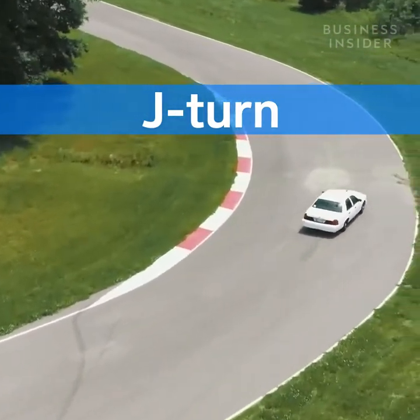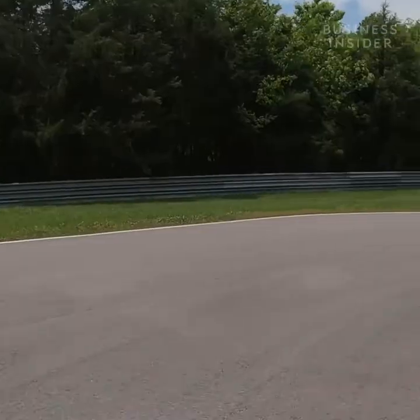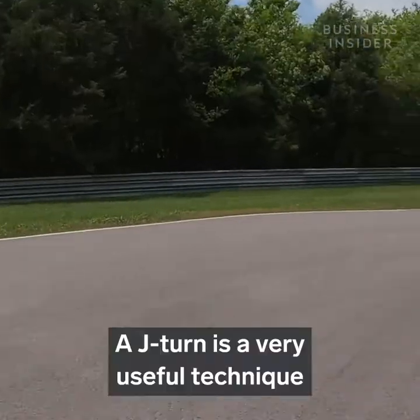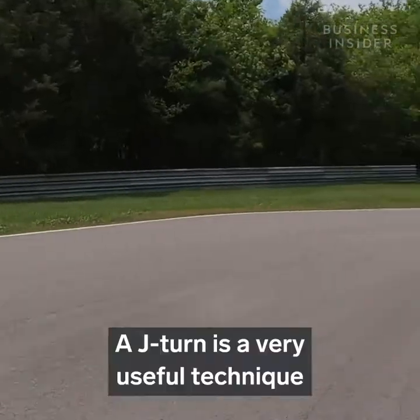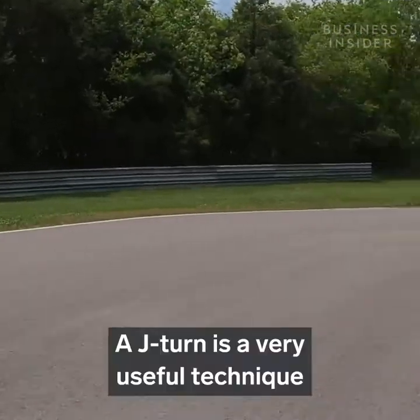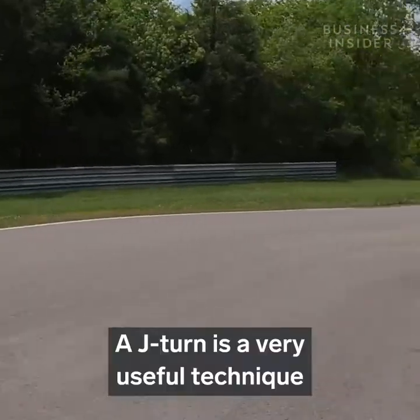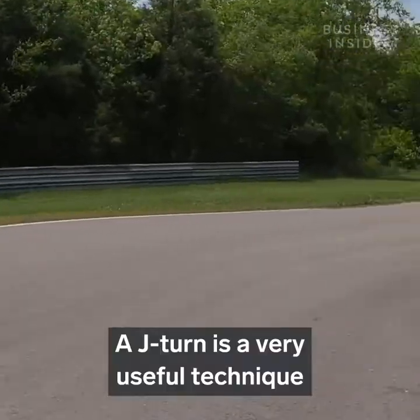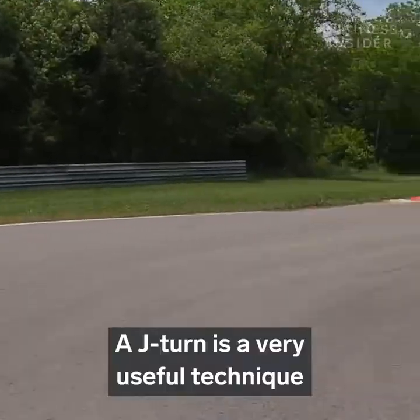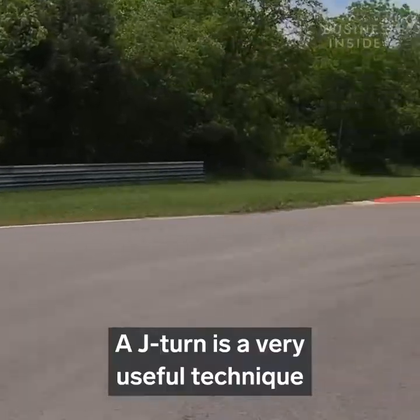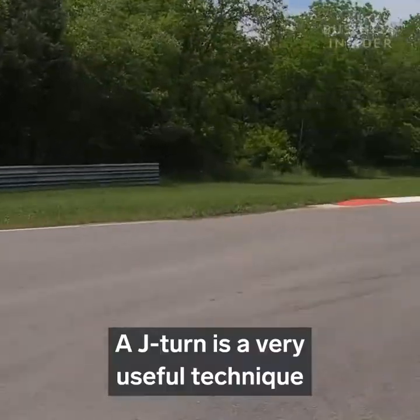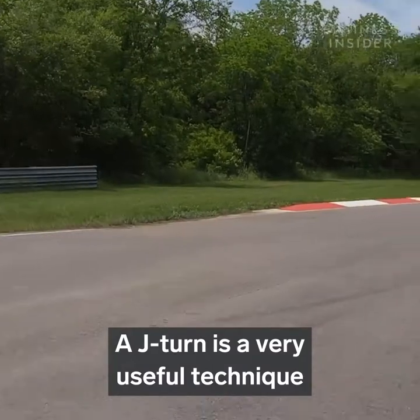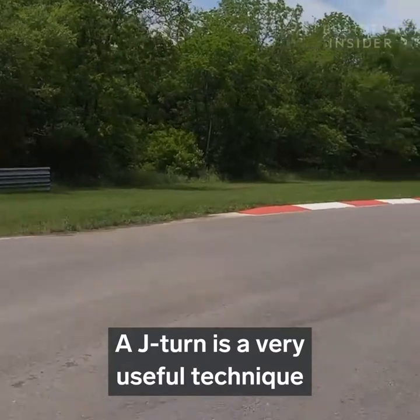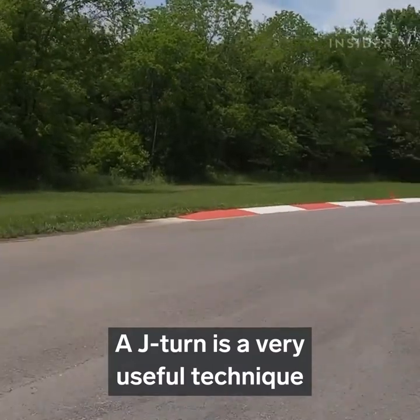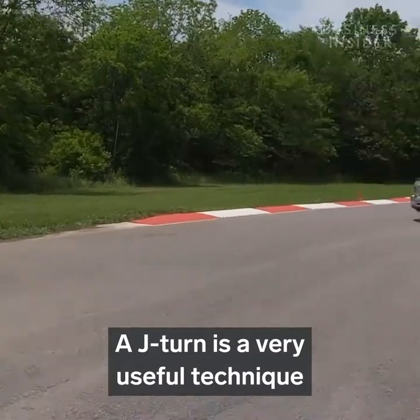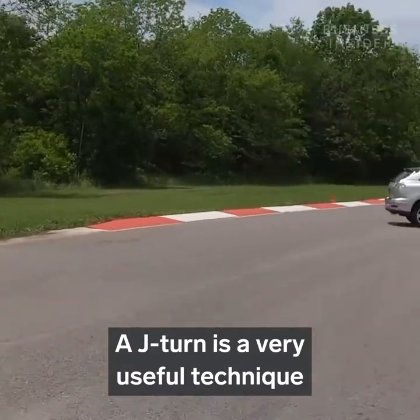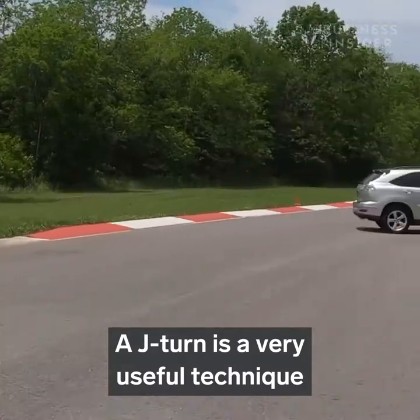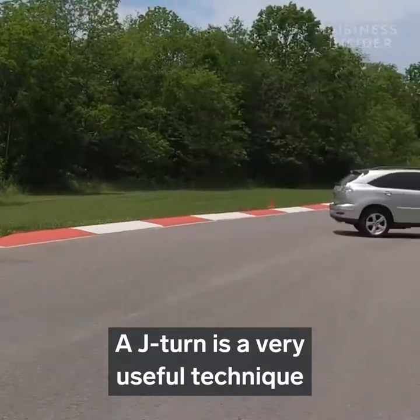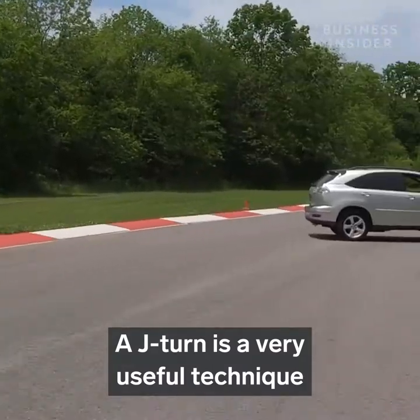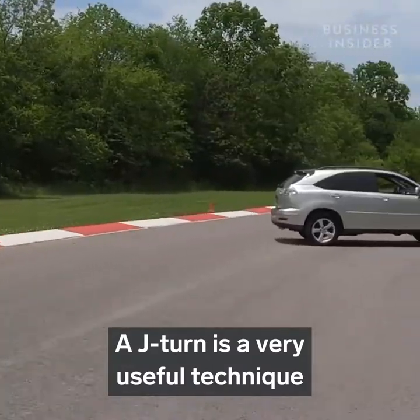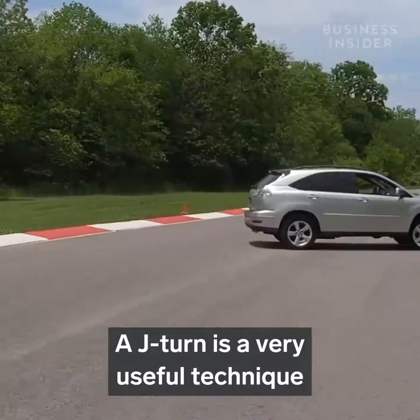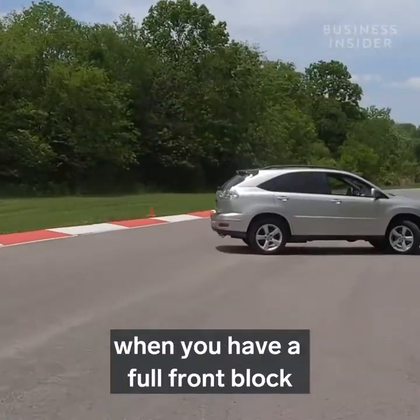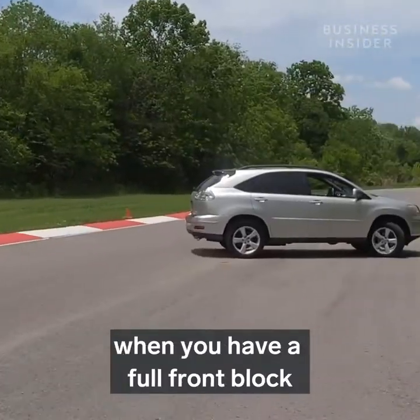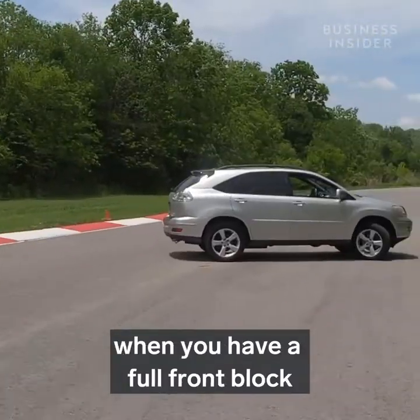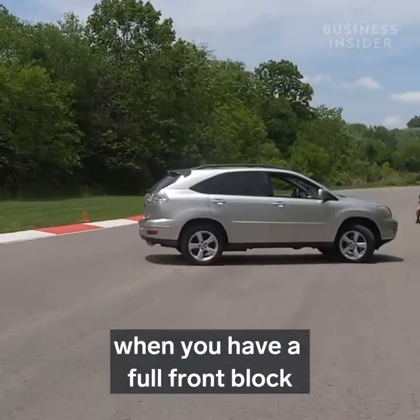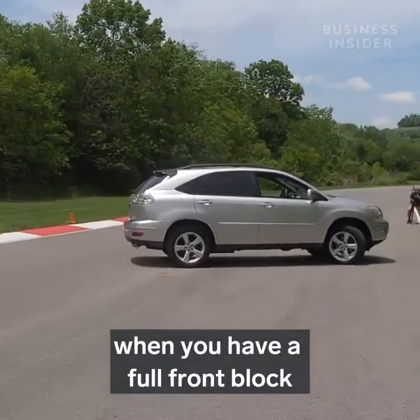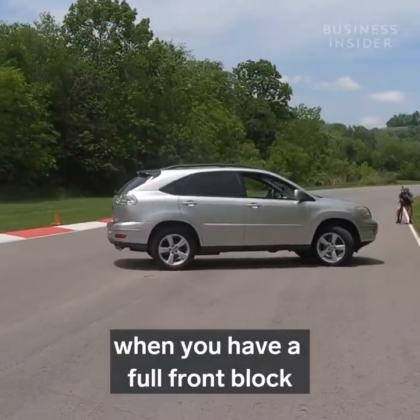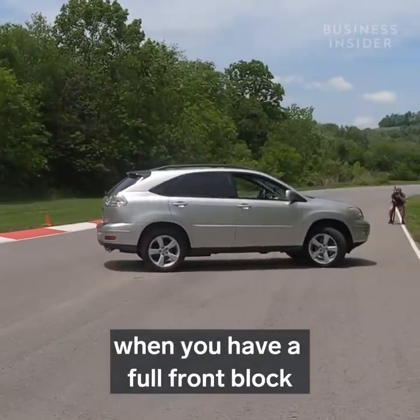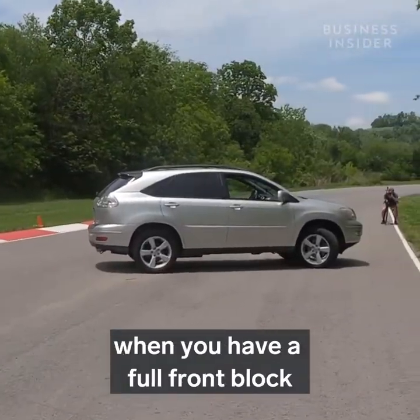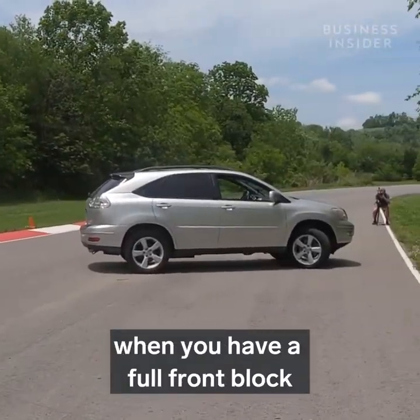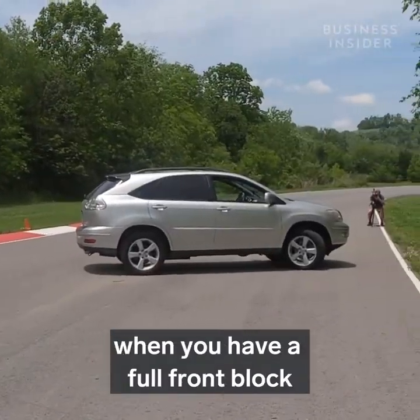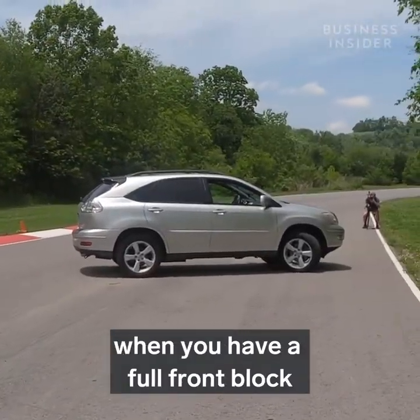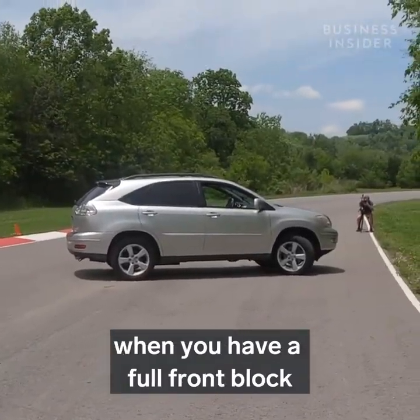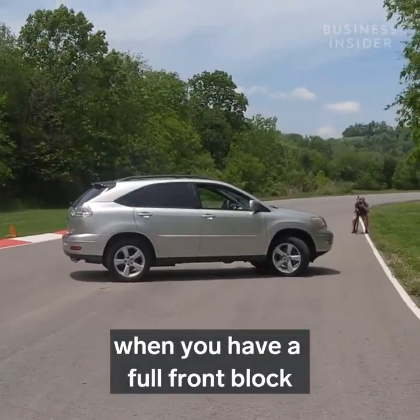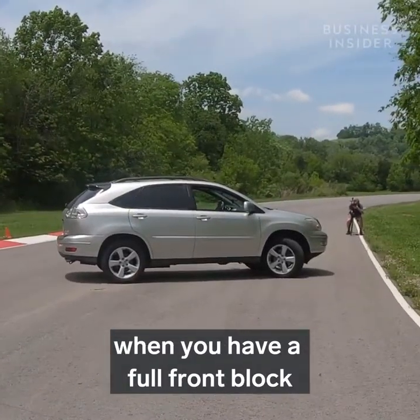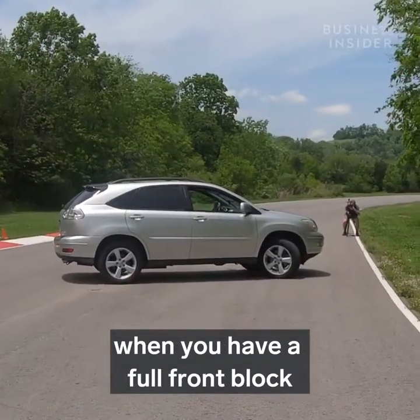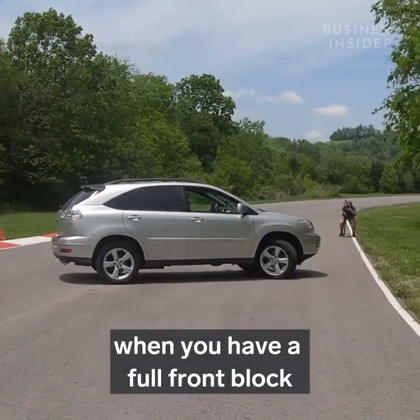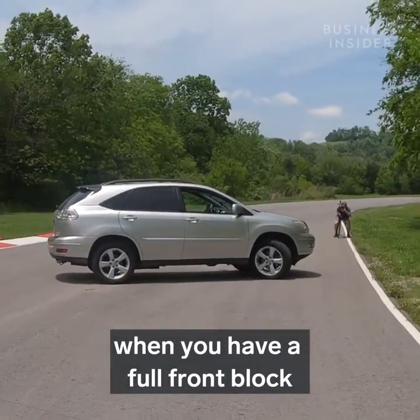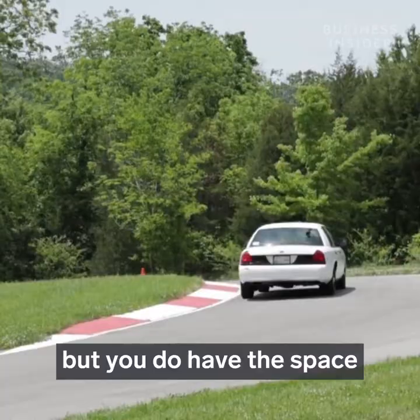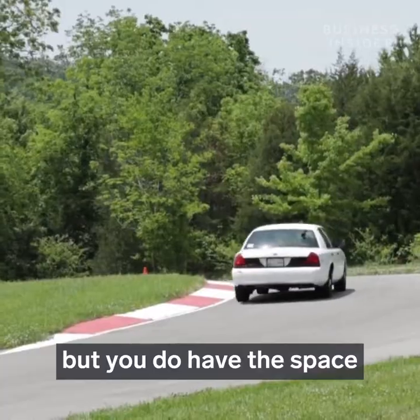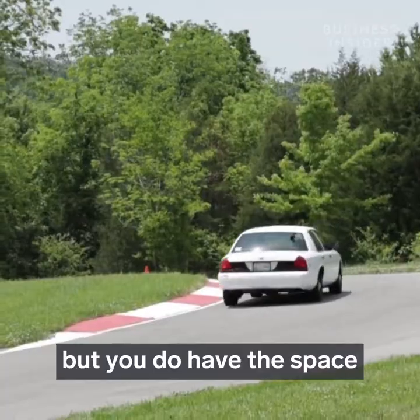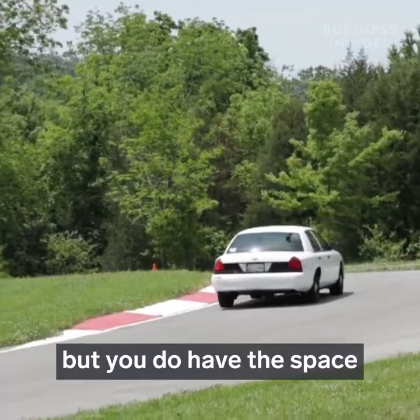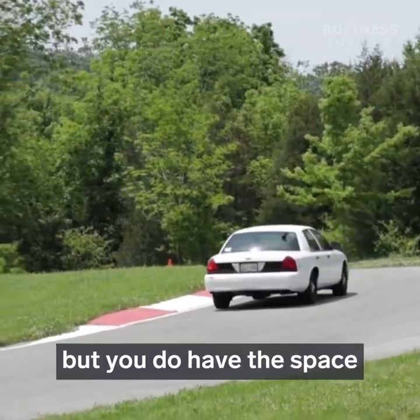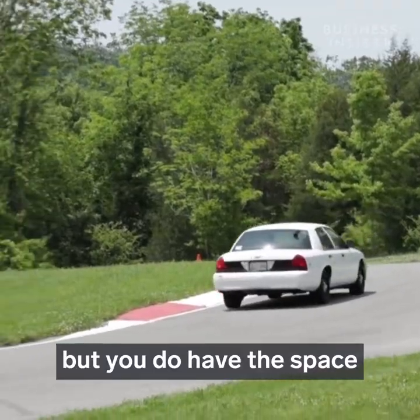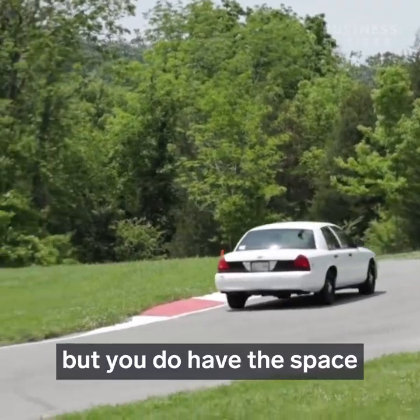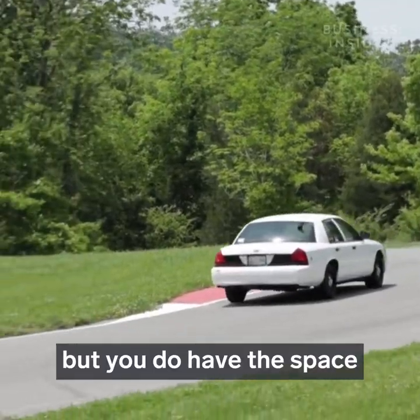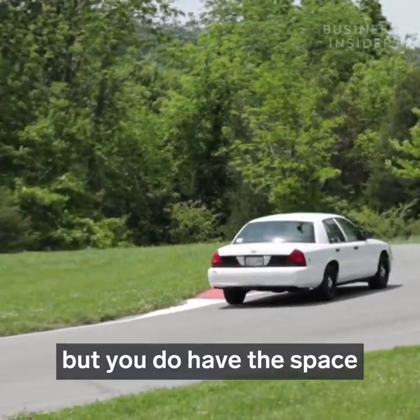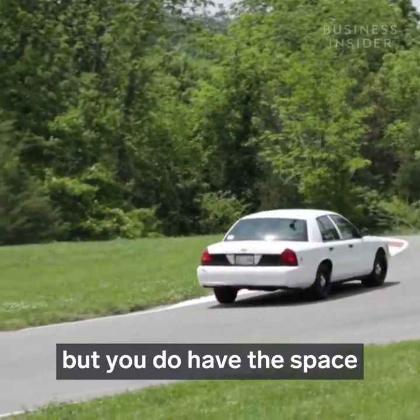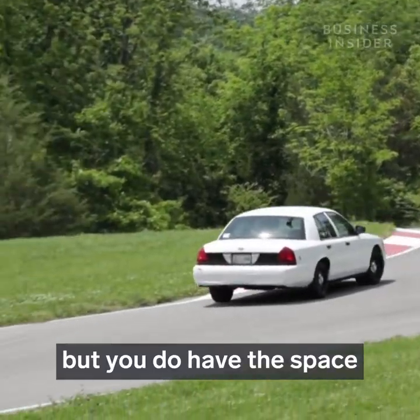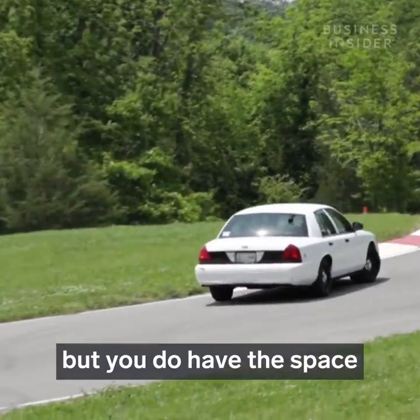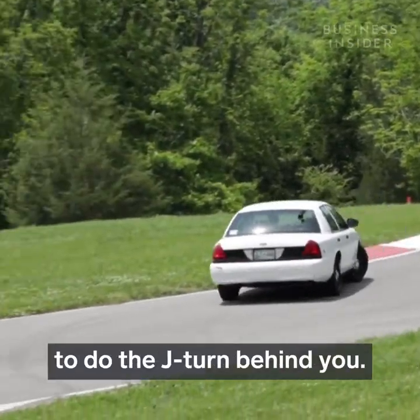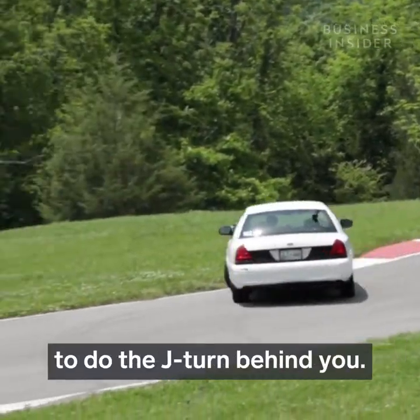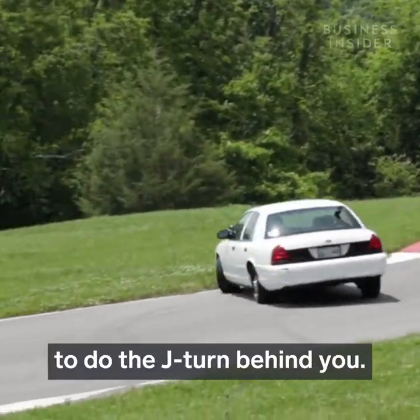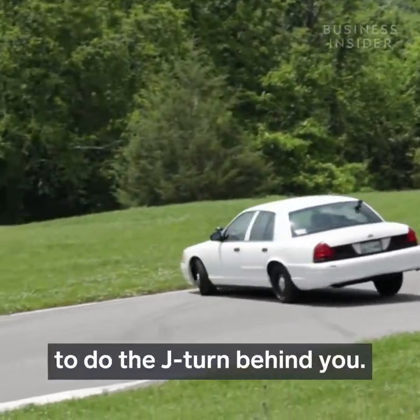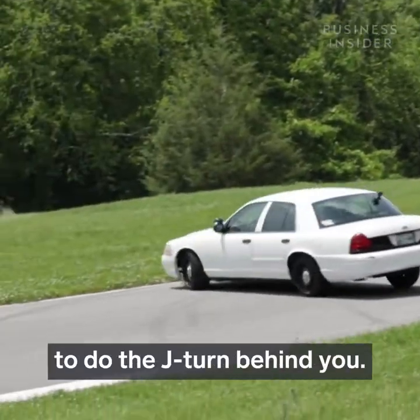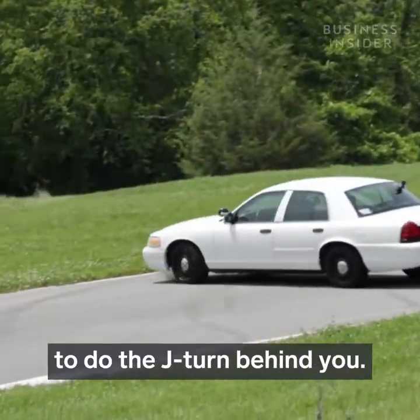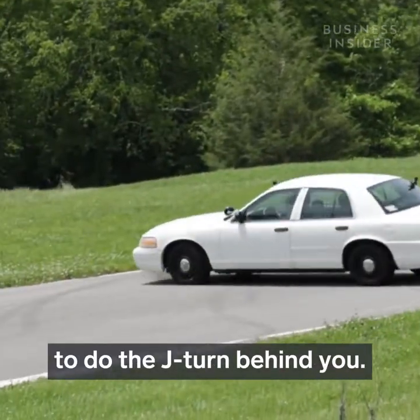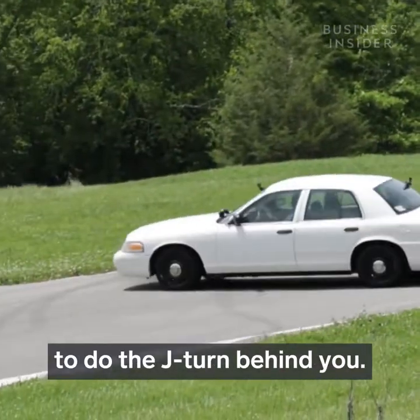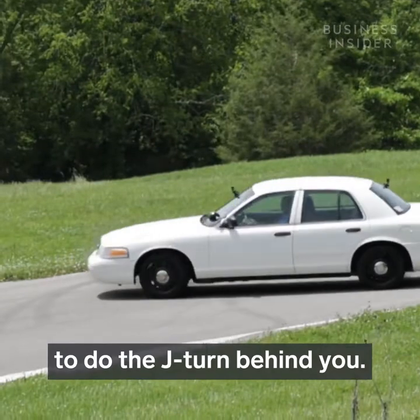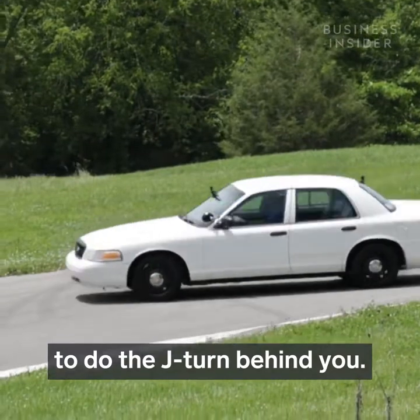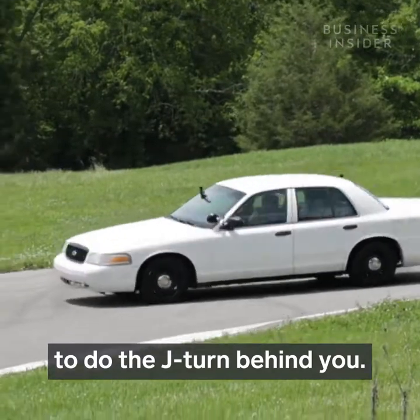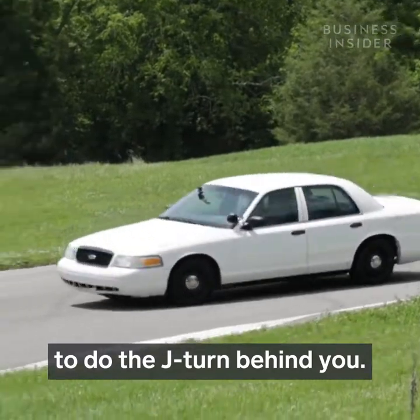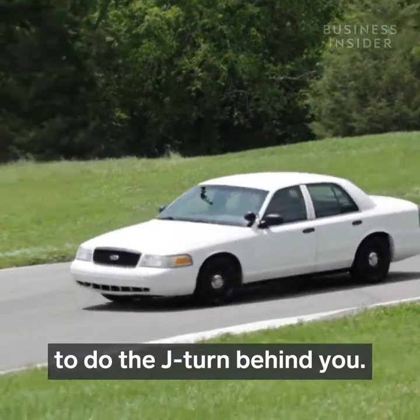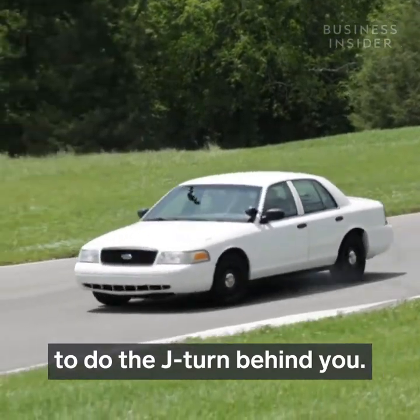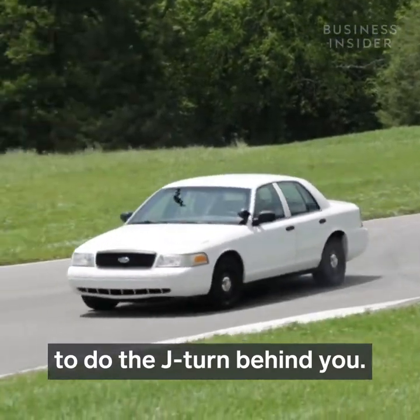A J-turn is a very useful technique when you have a full front block but you do have the space to do the J-turn behind you.